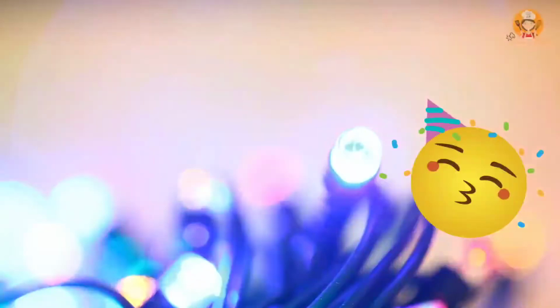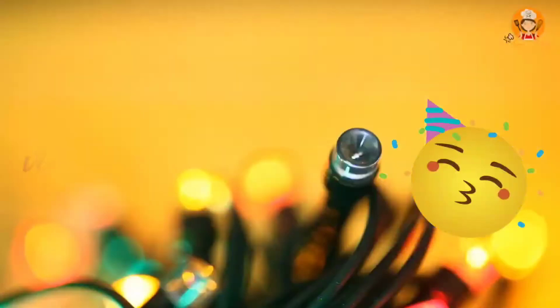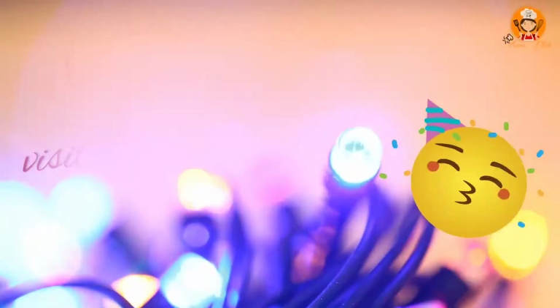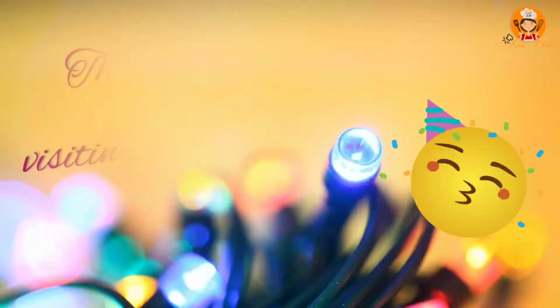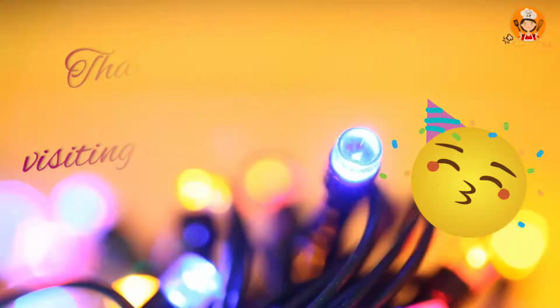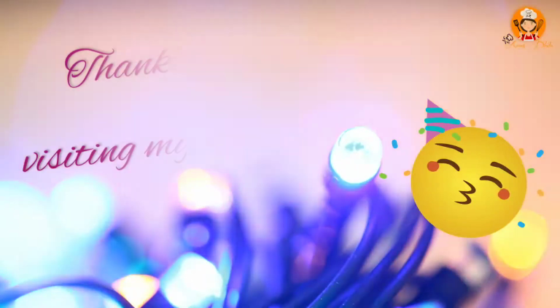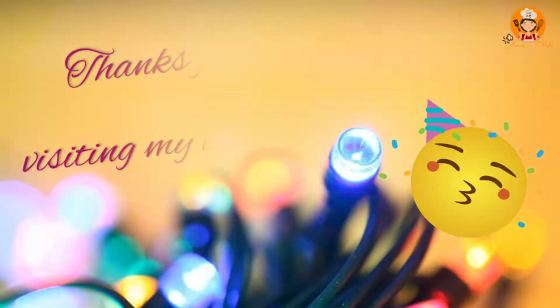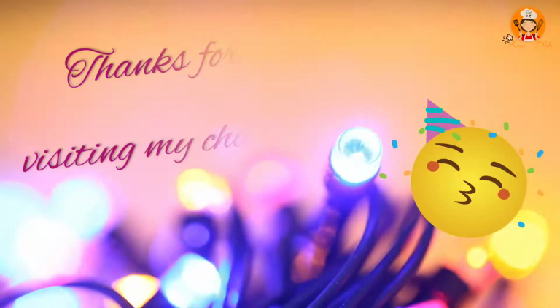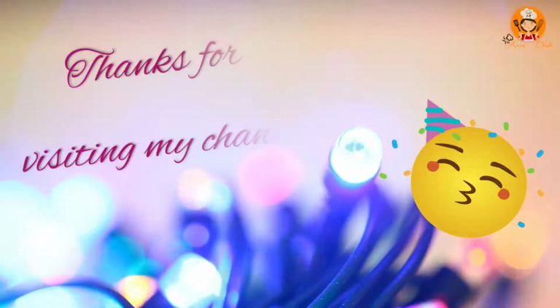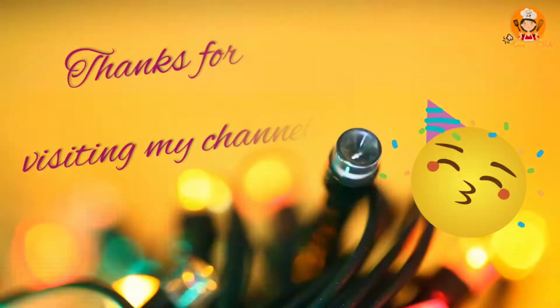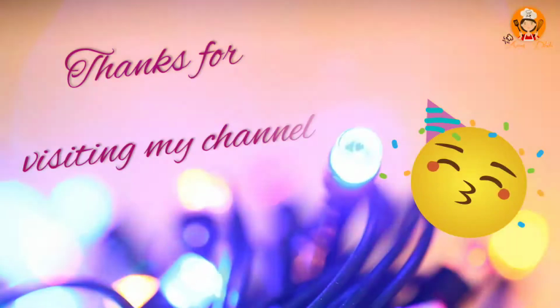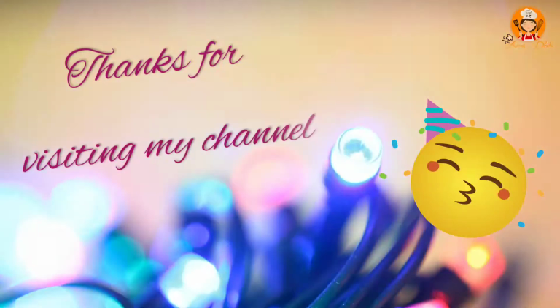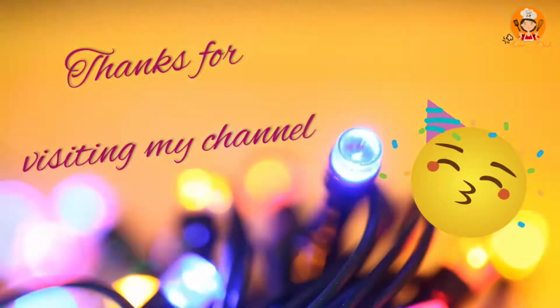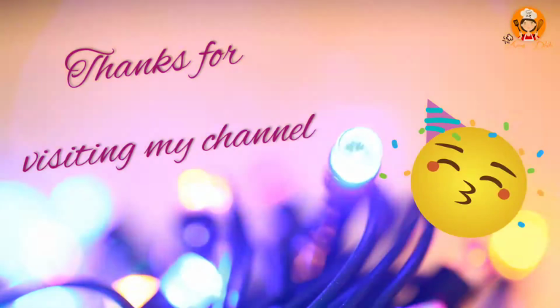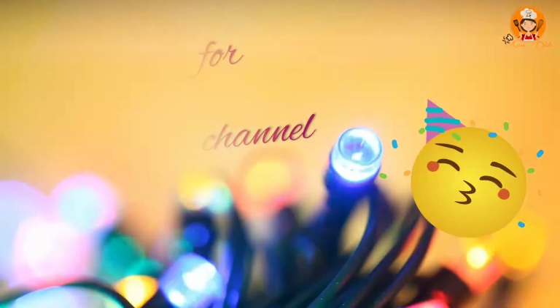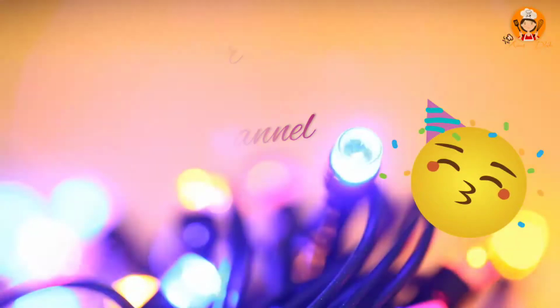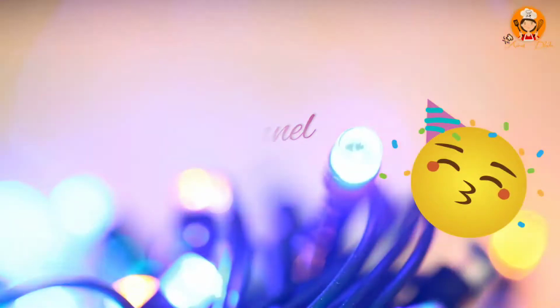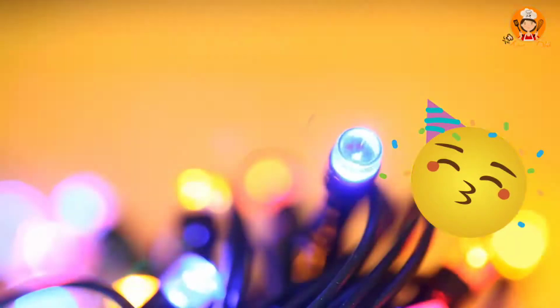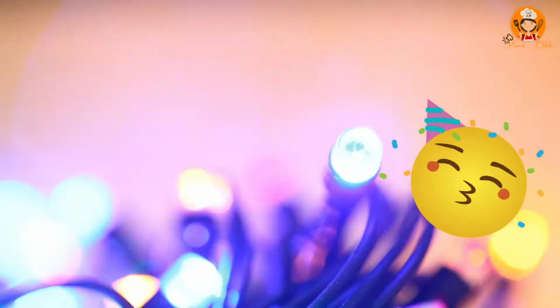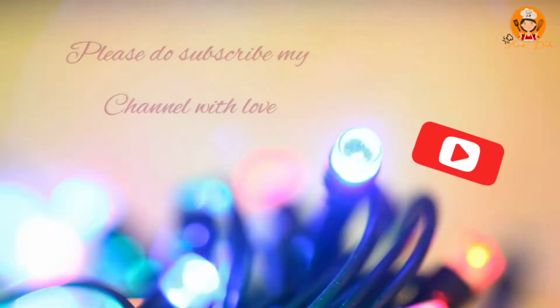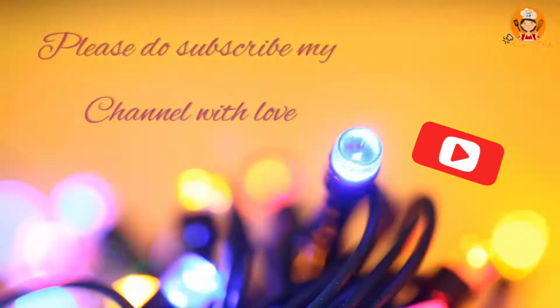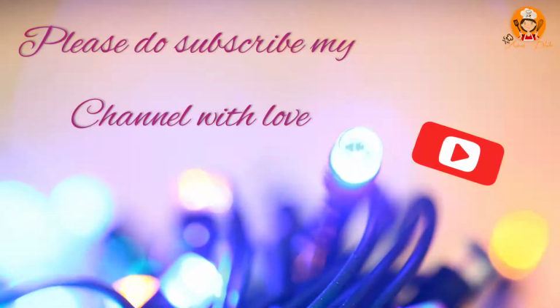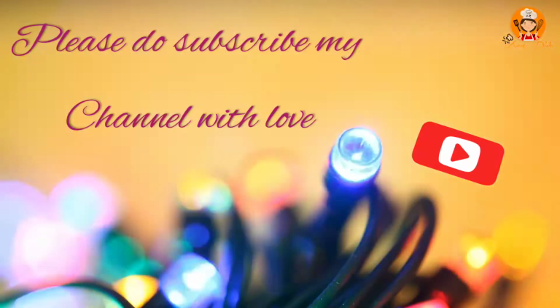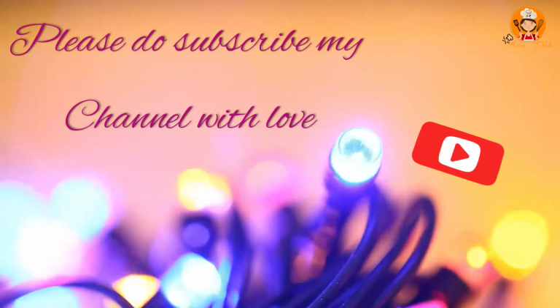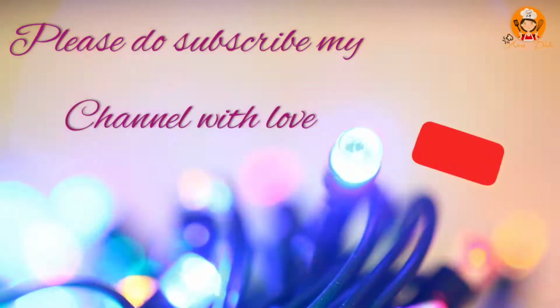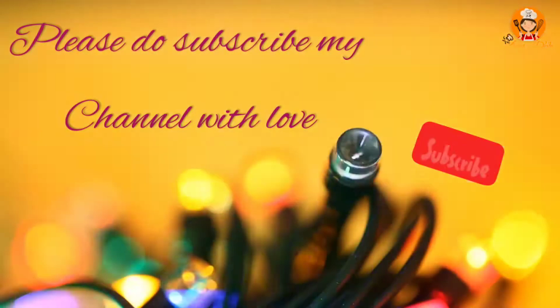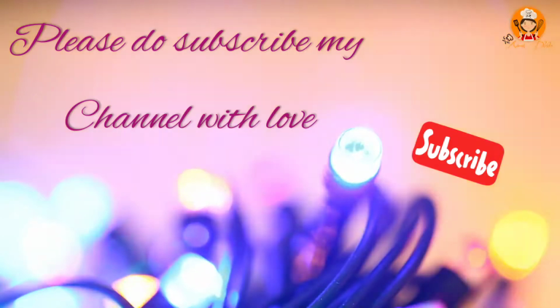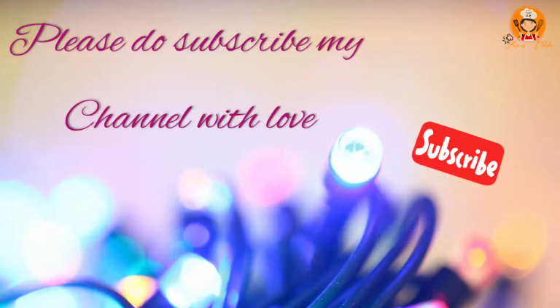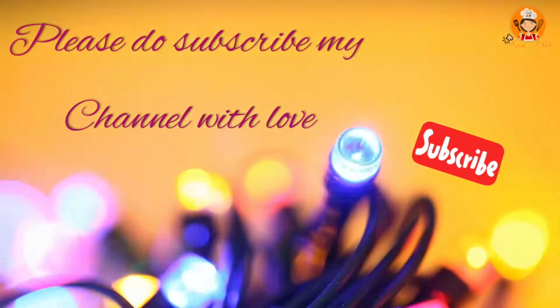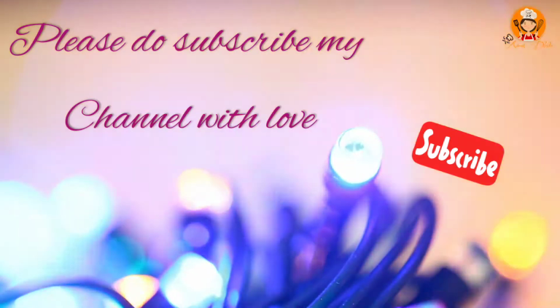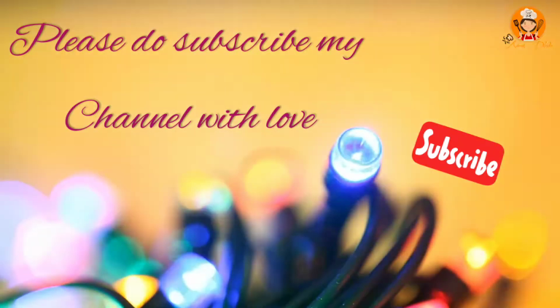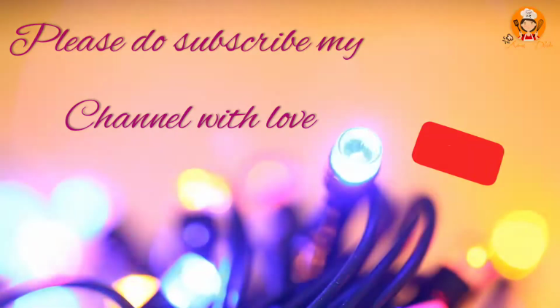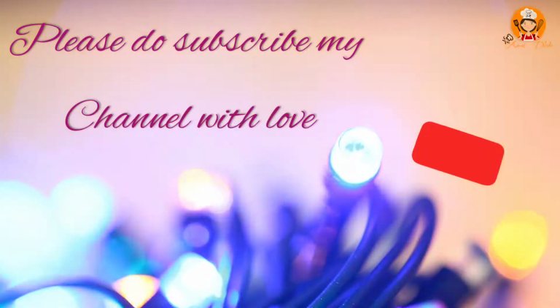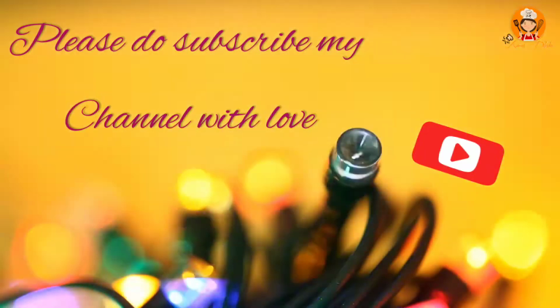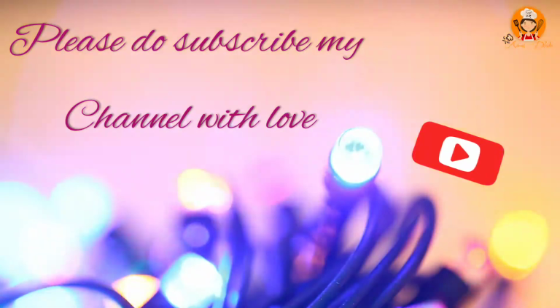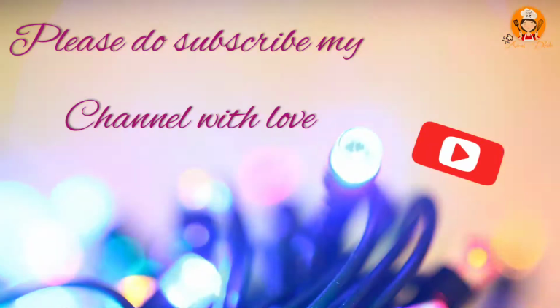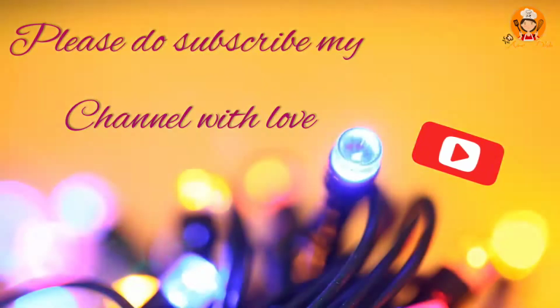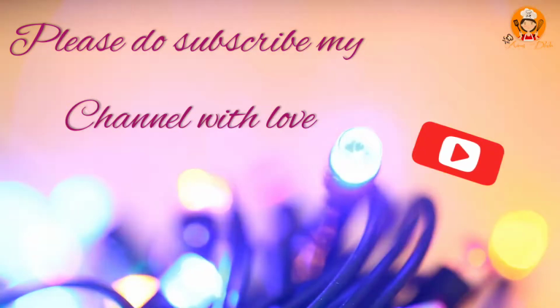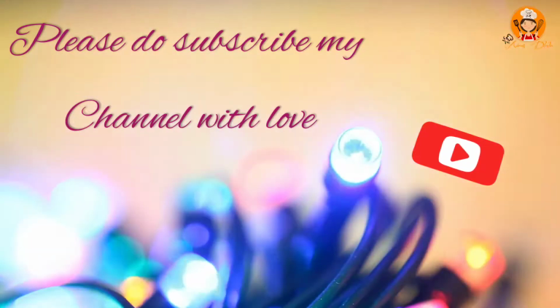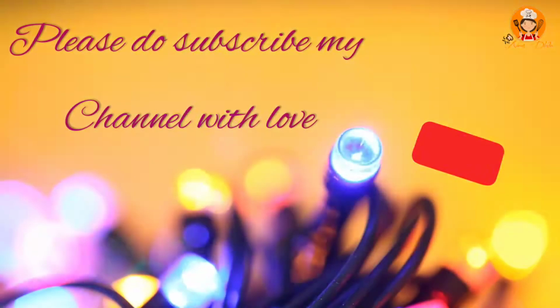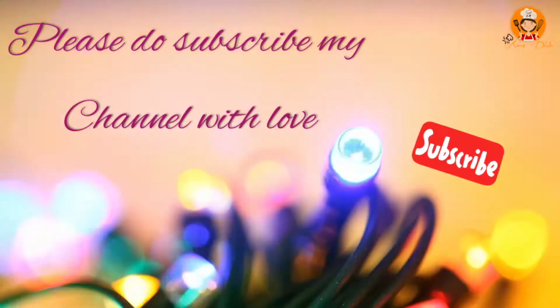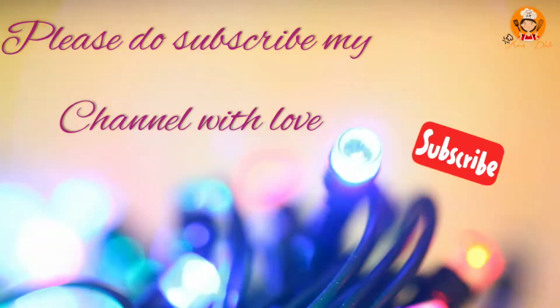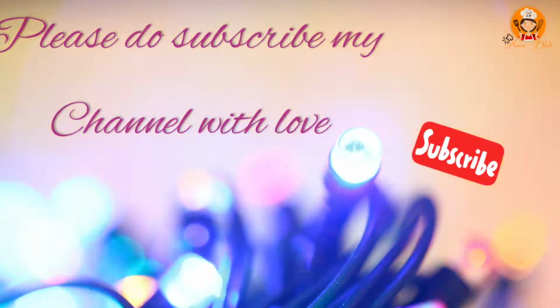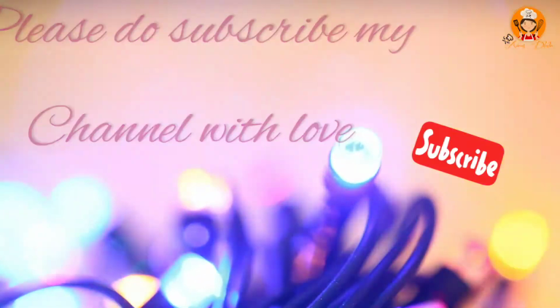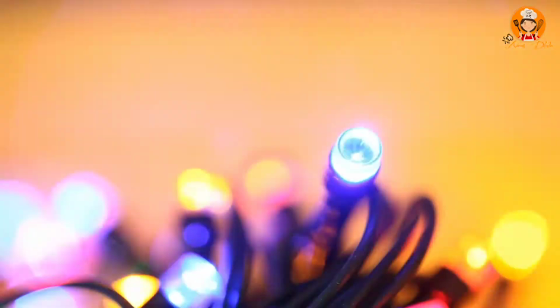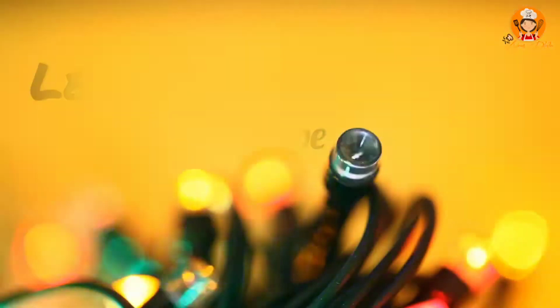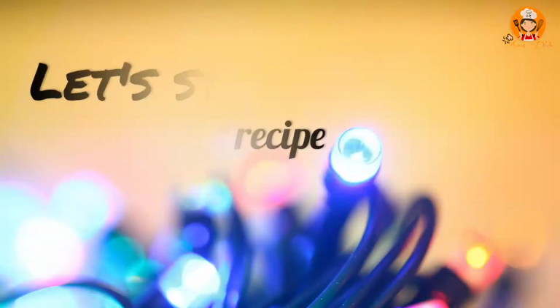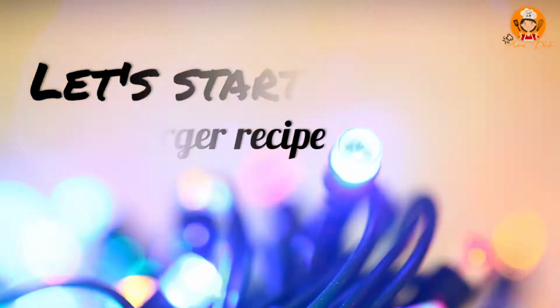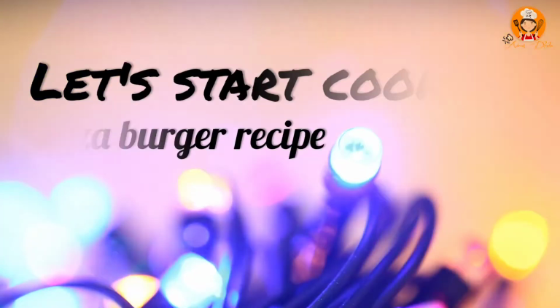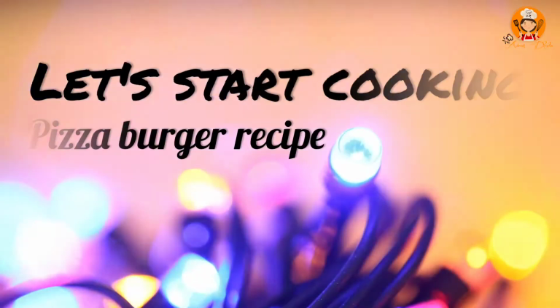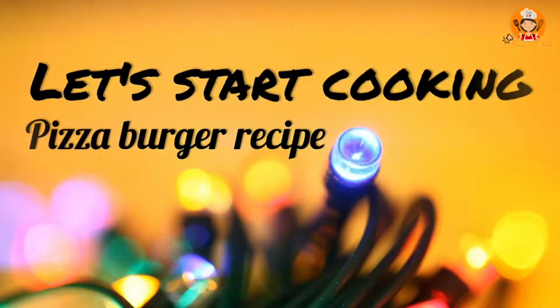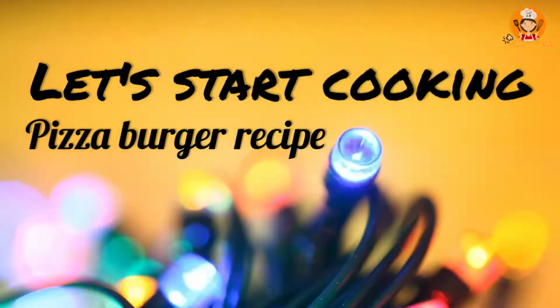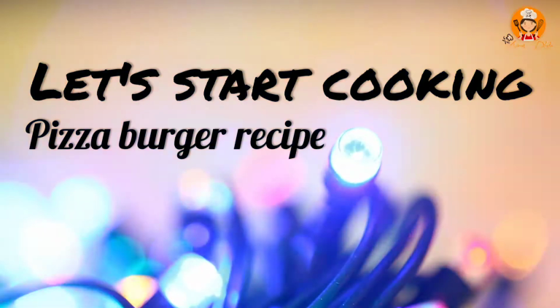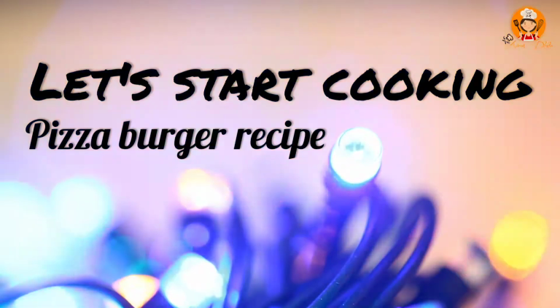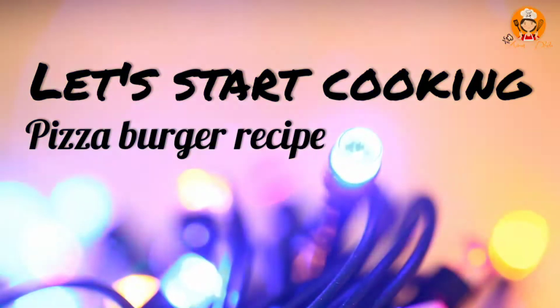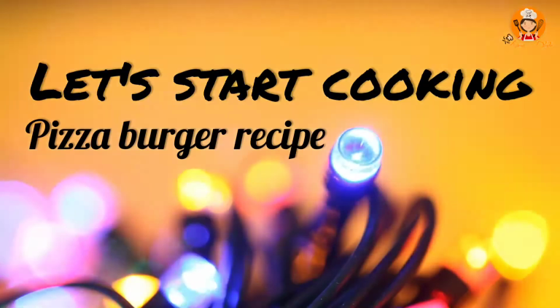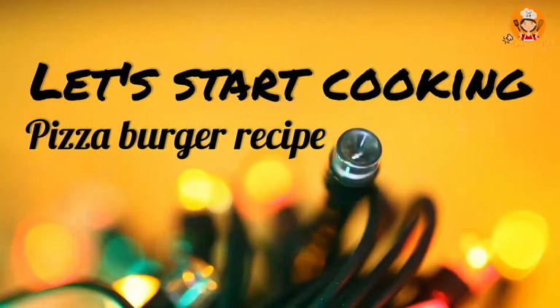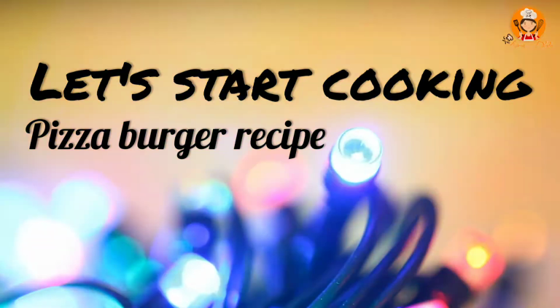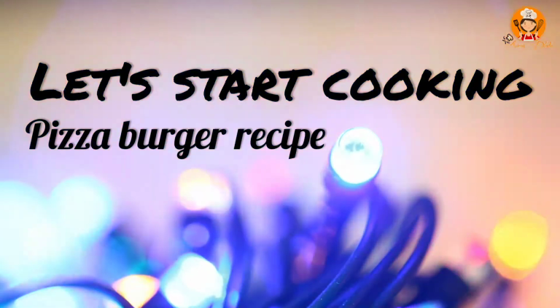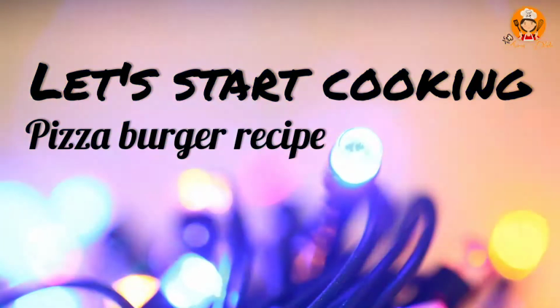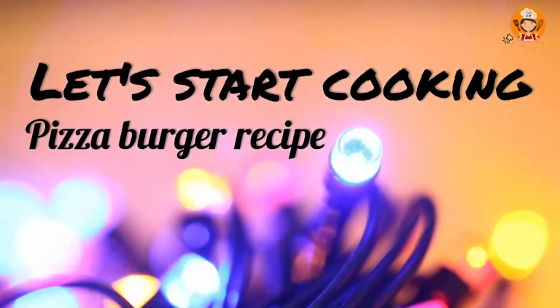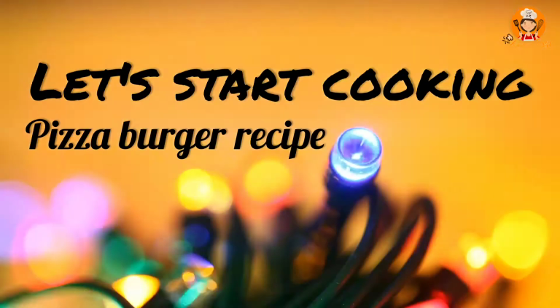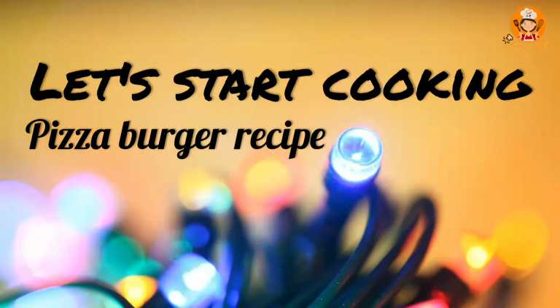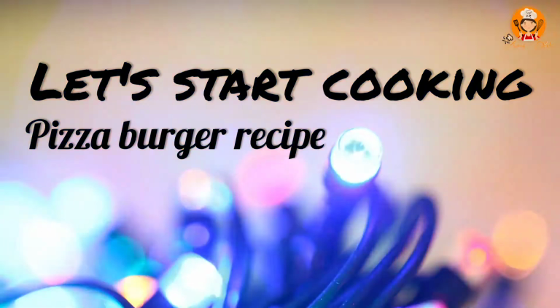Hello, welcome back to Ayraz Daba. Today we are going to share the pizza burger recipe. Let's go to the direct recipe.